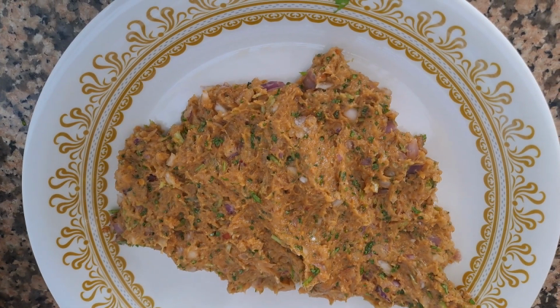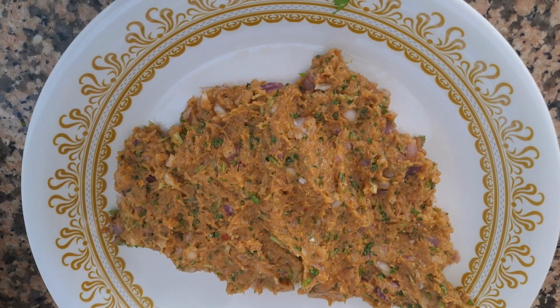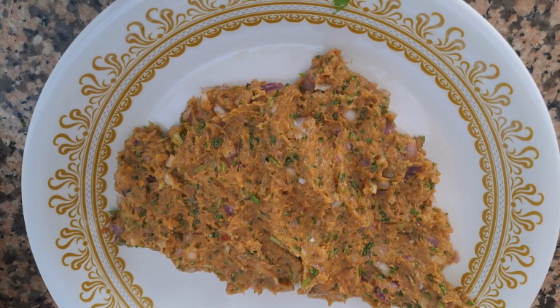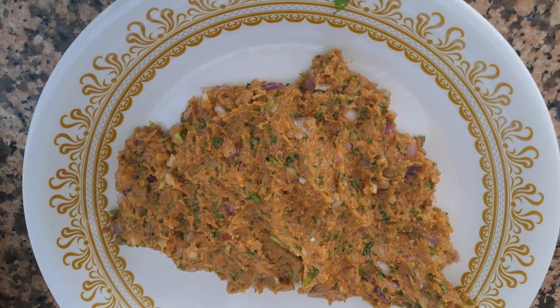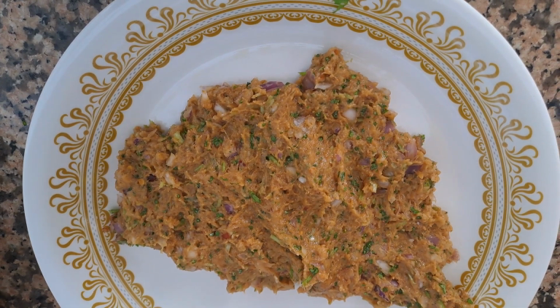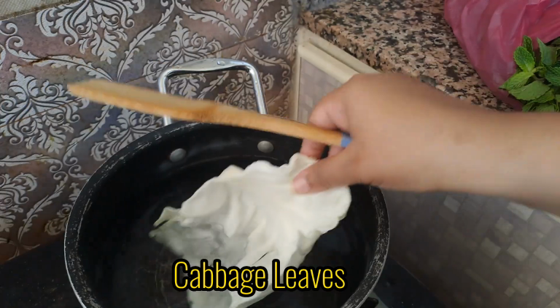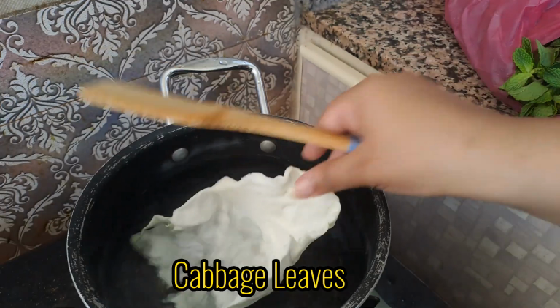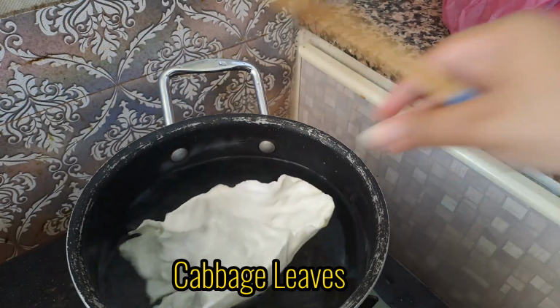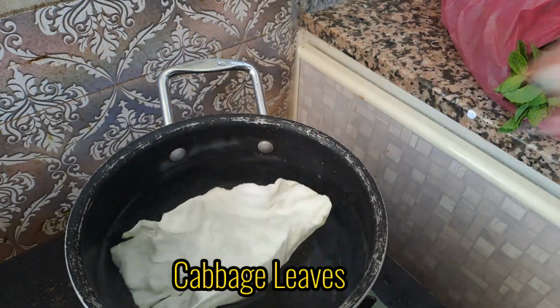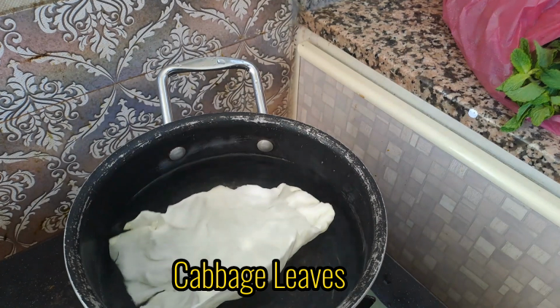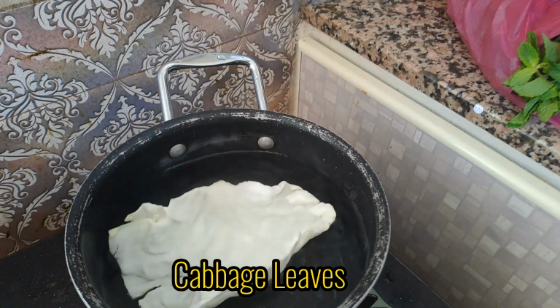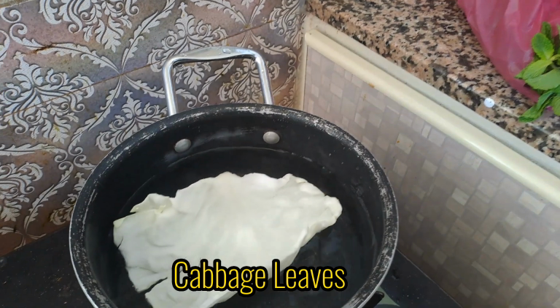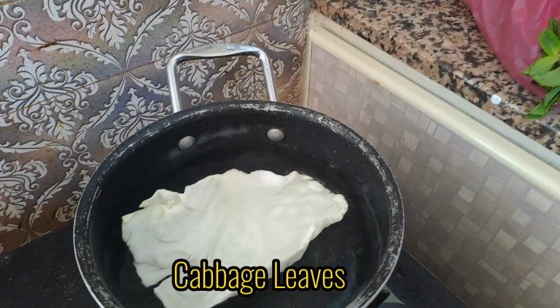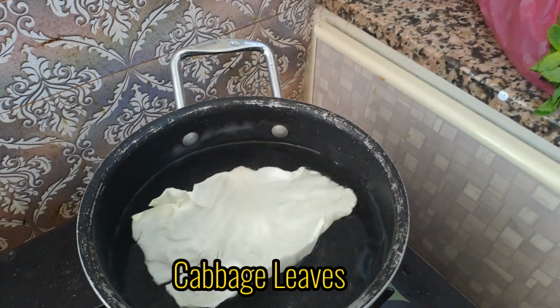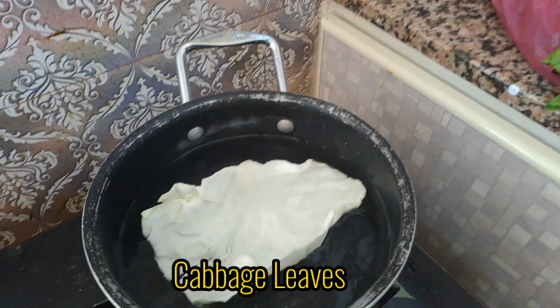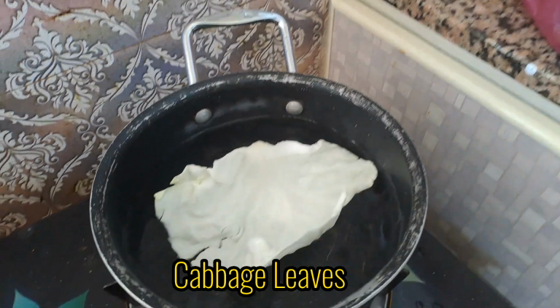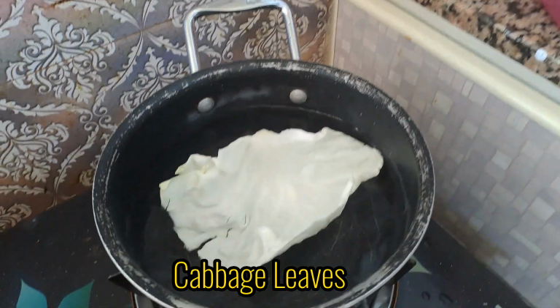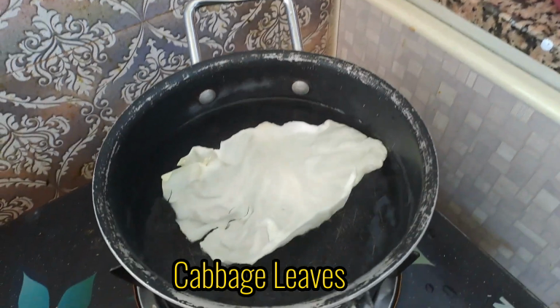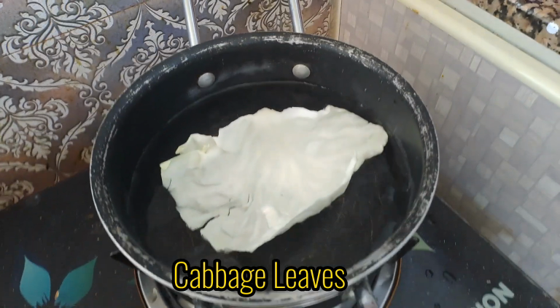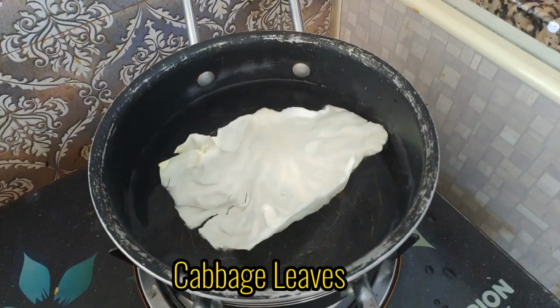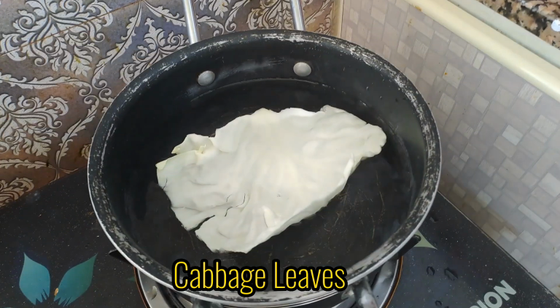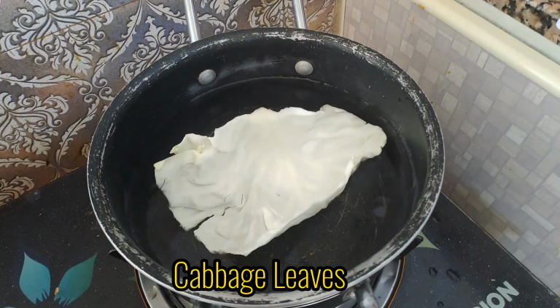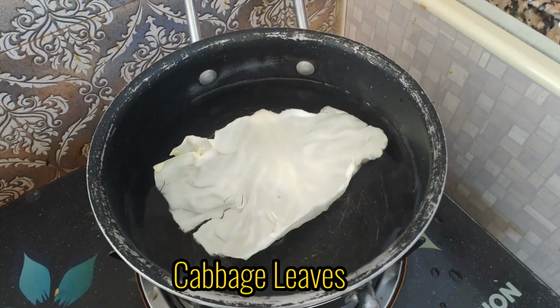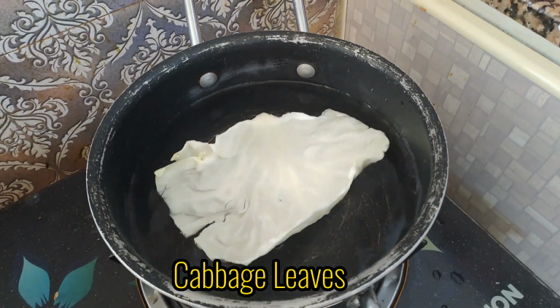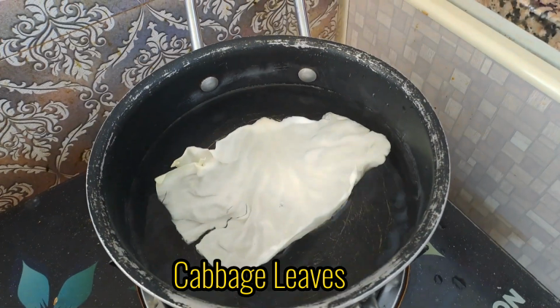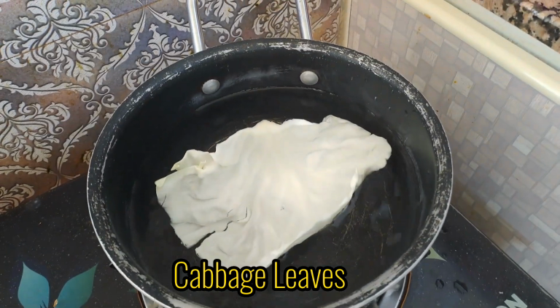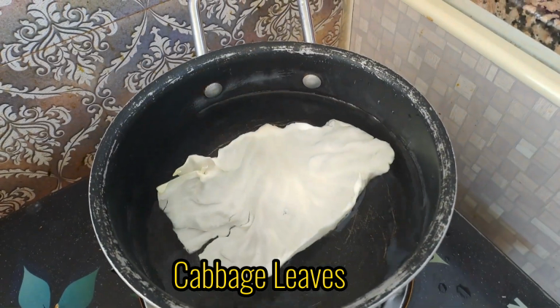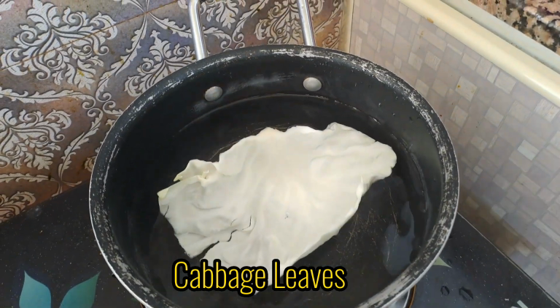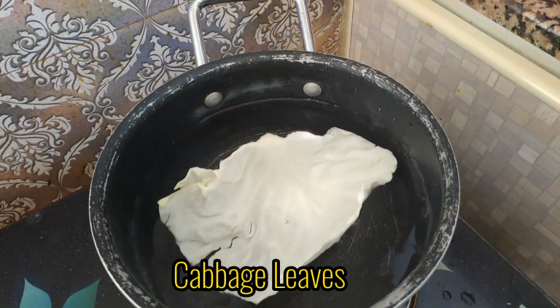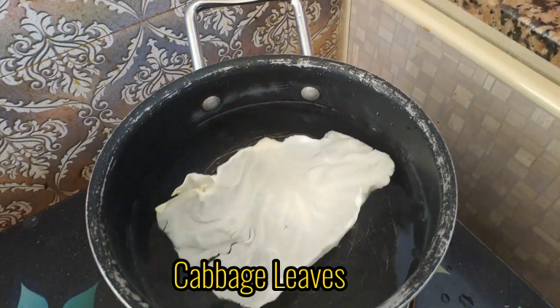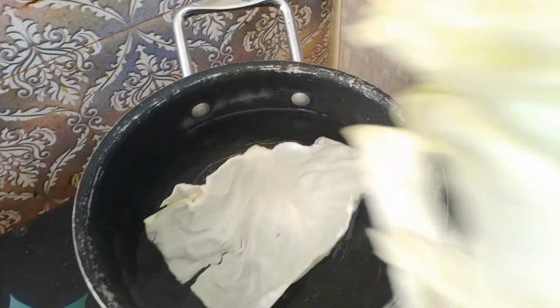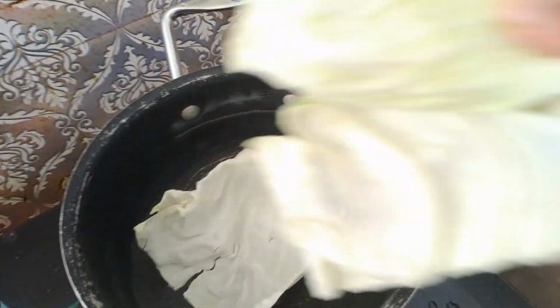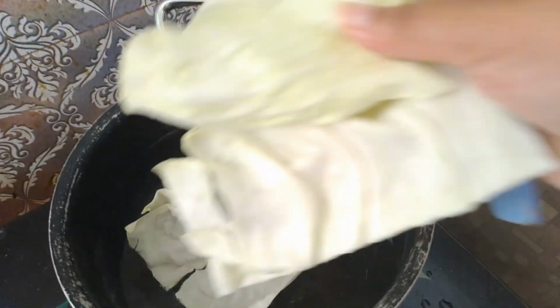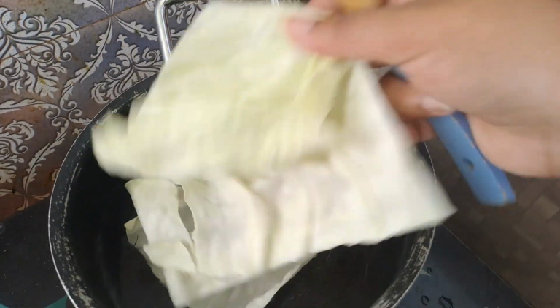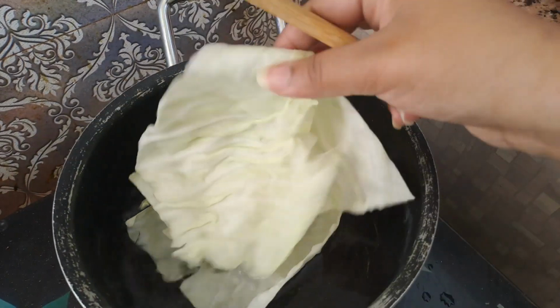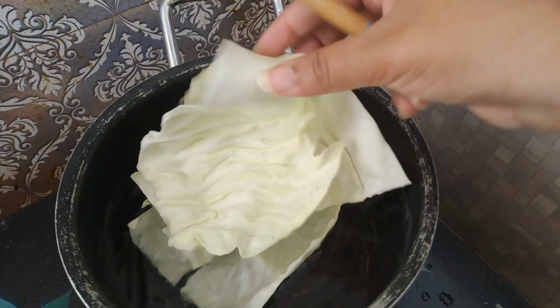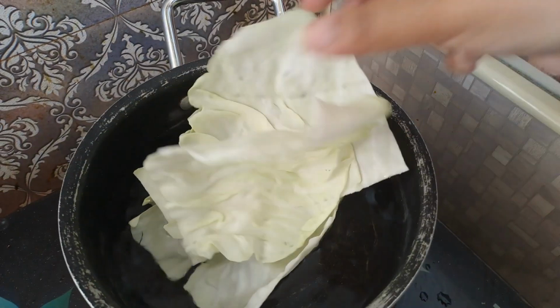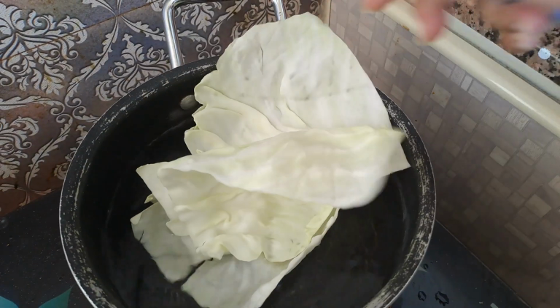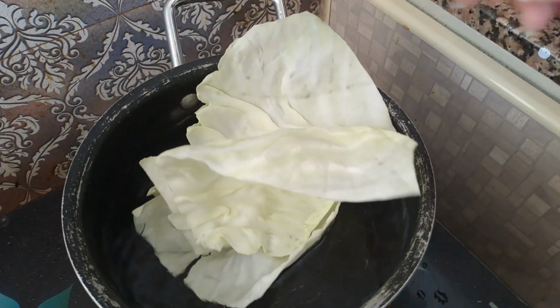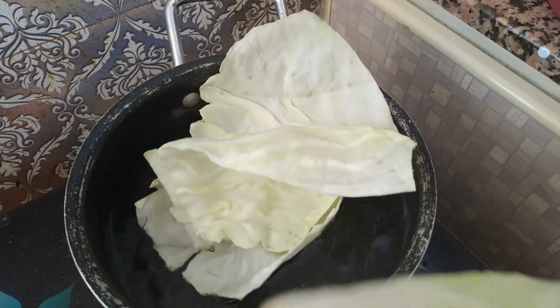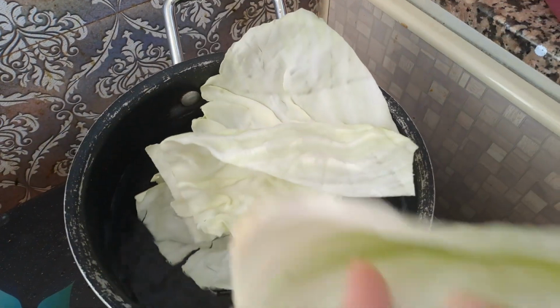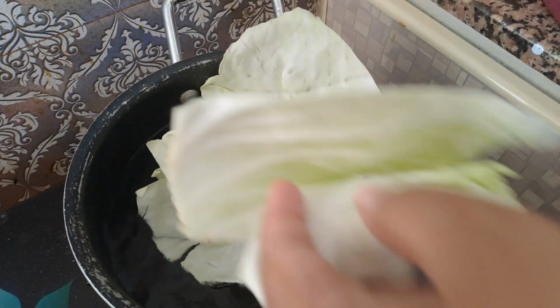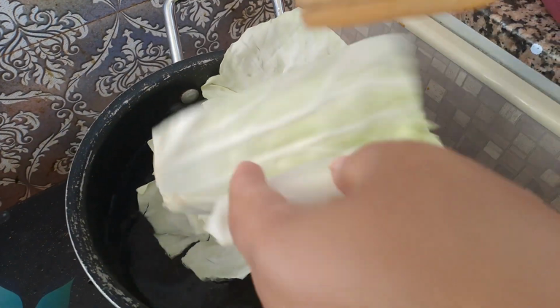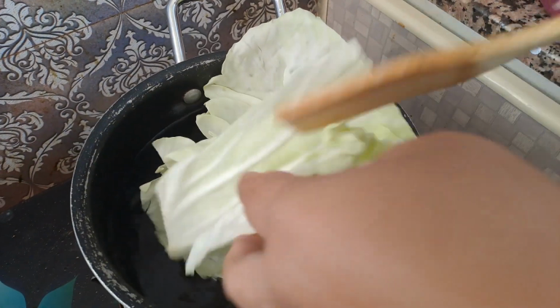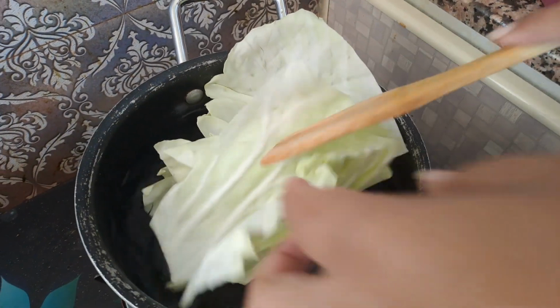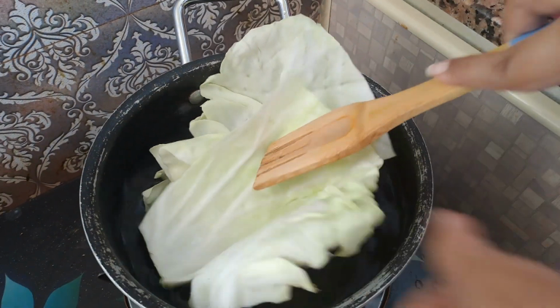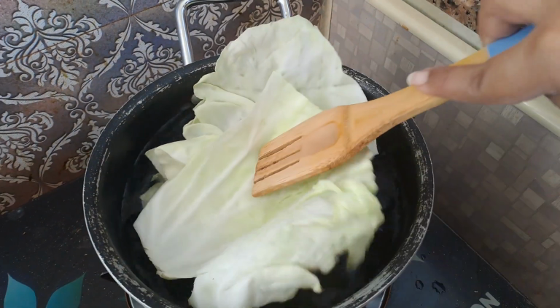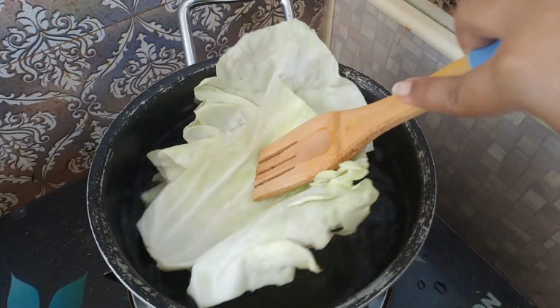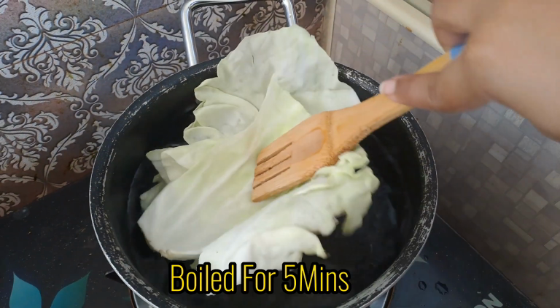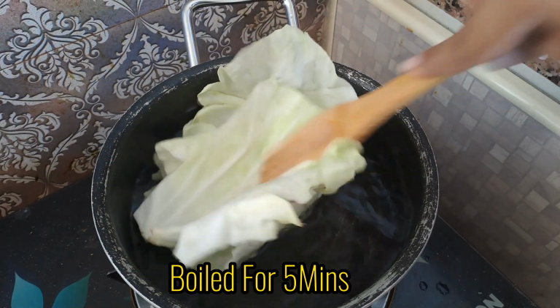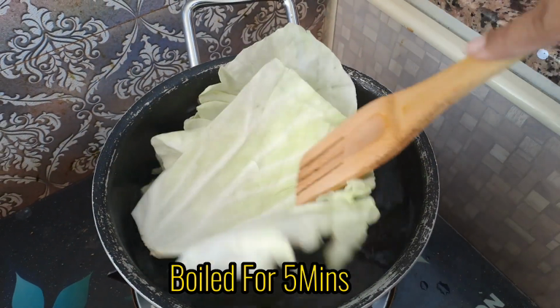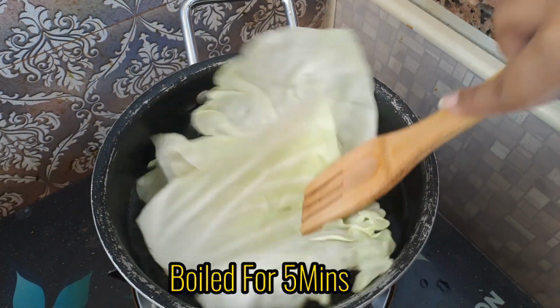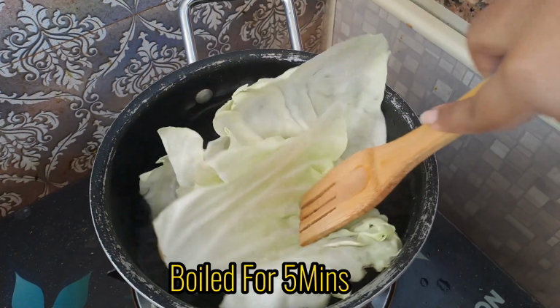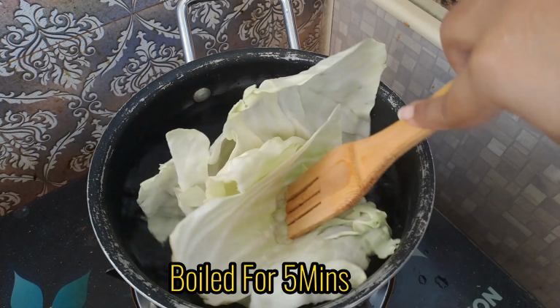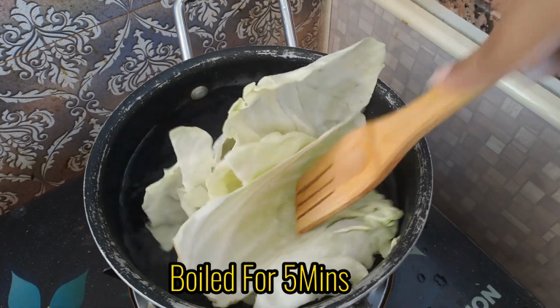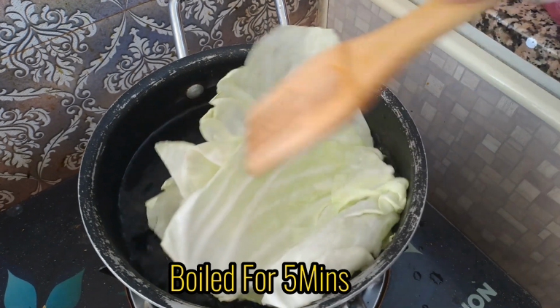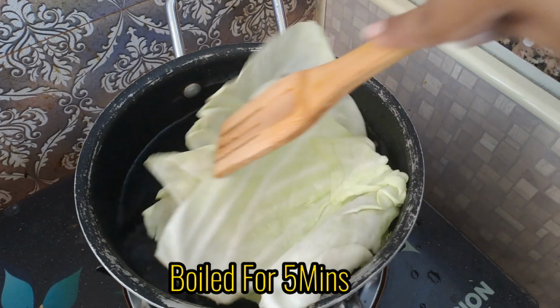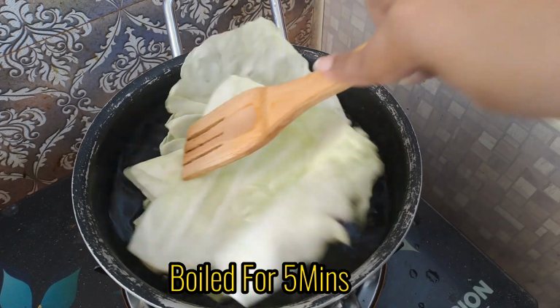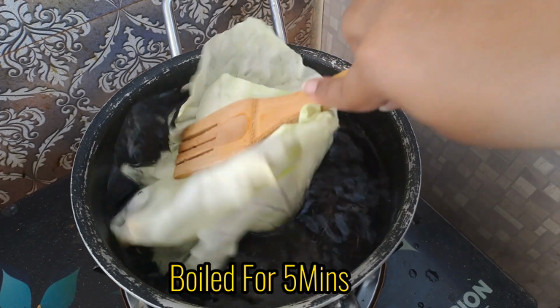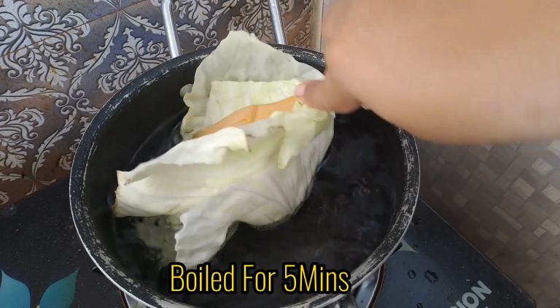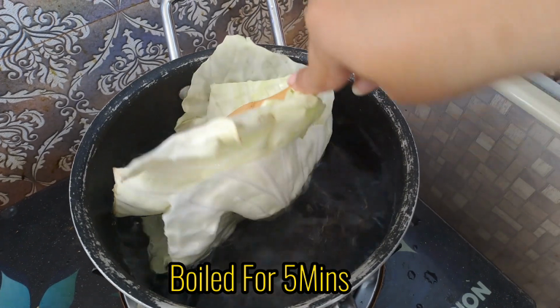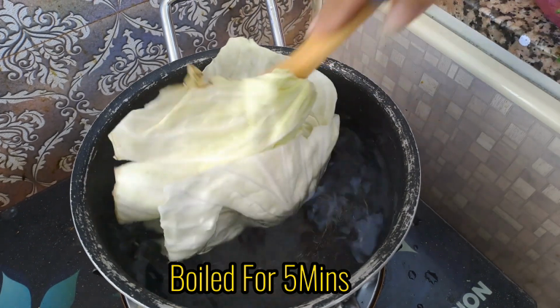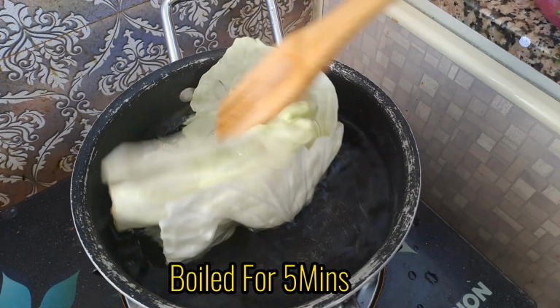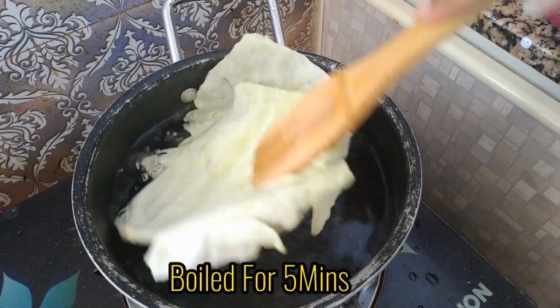Cabbage leaves, boiled for five minutes.